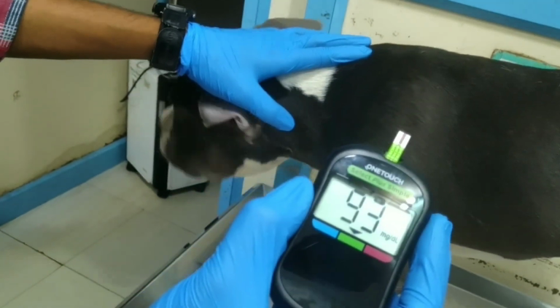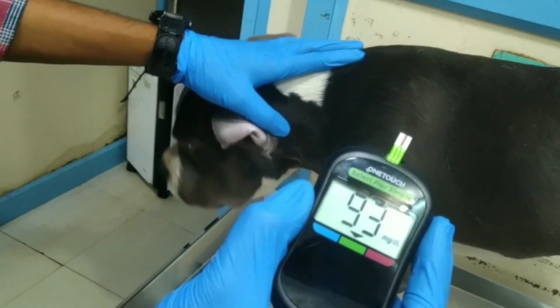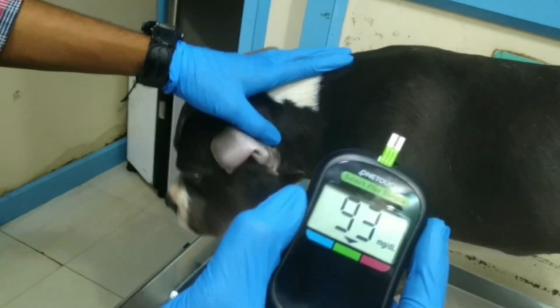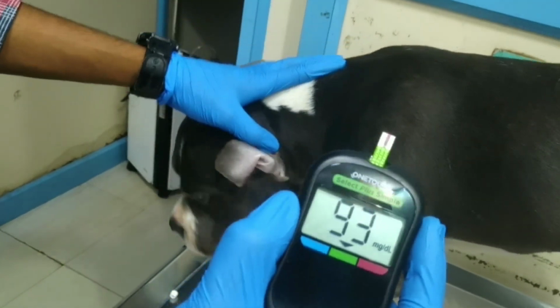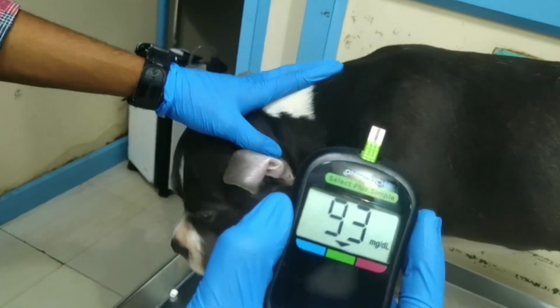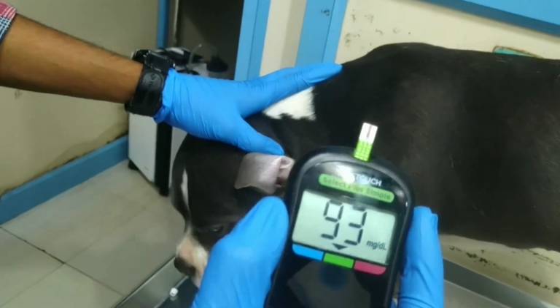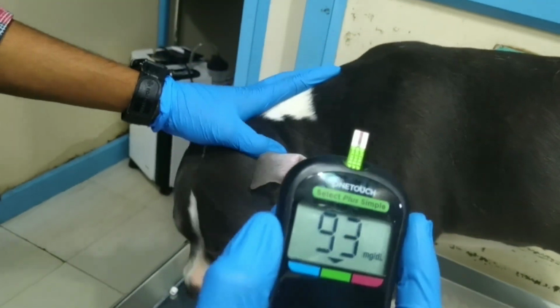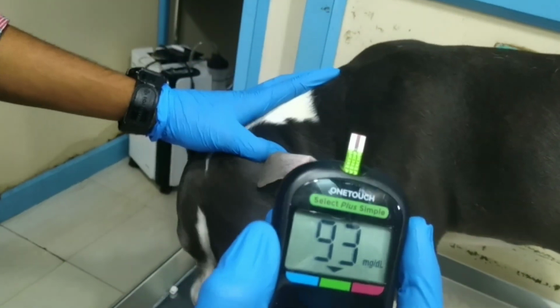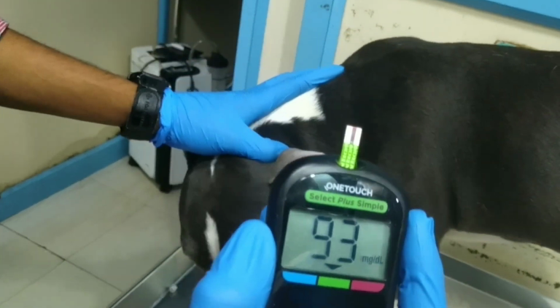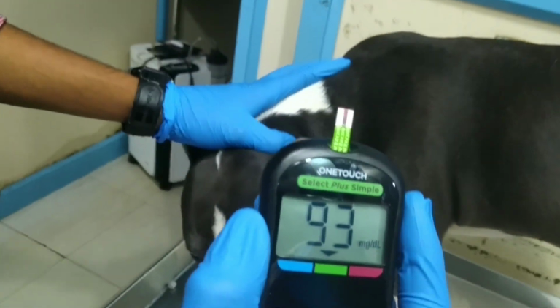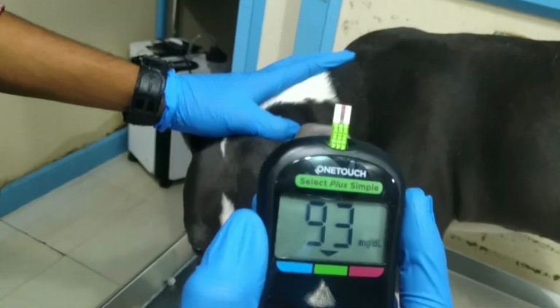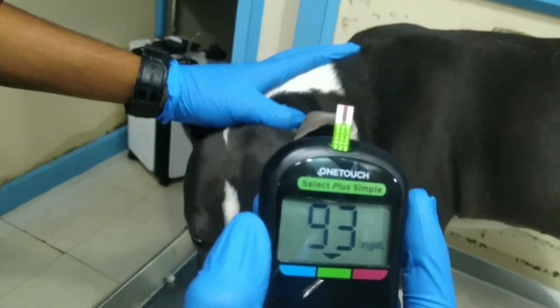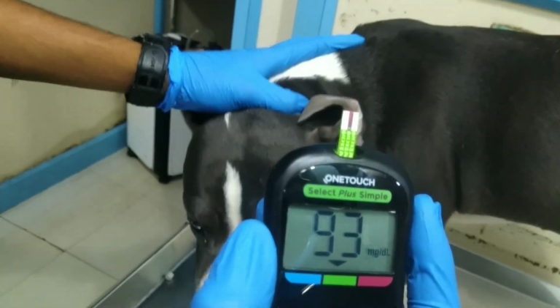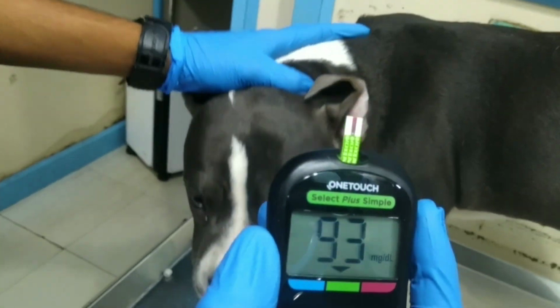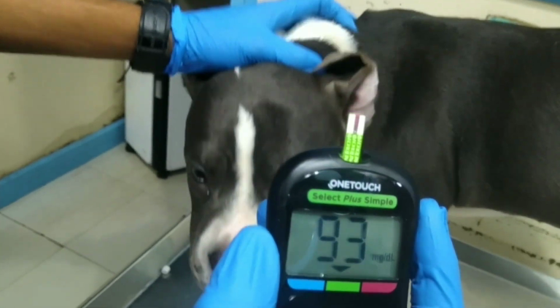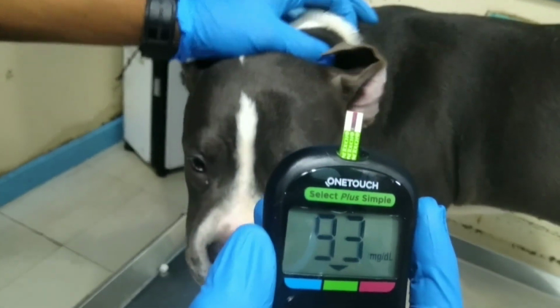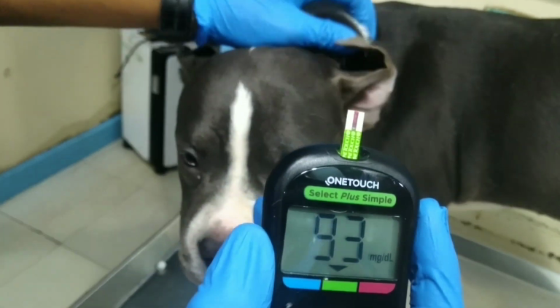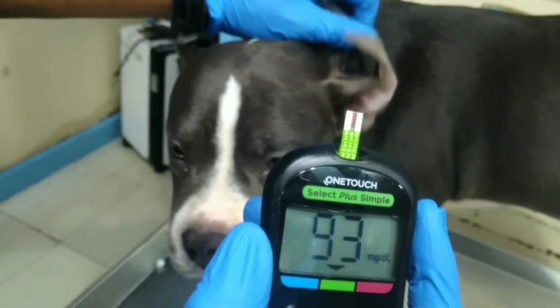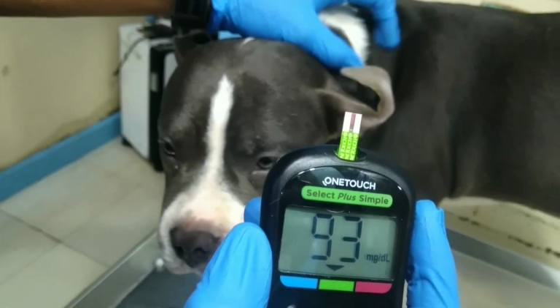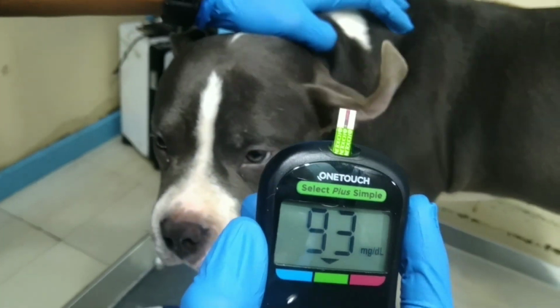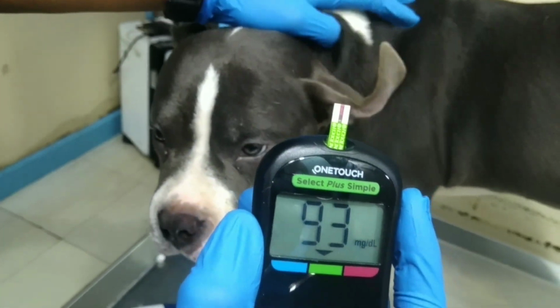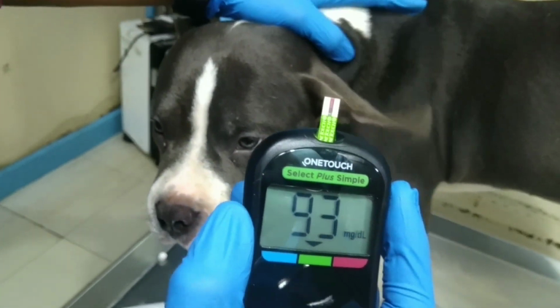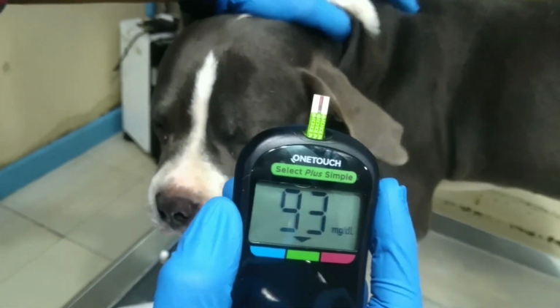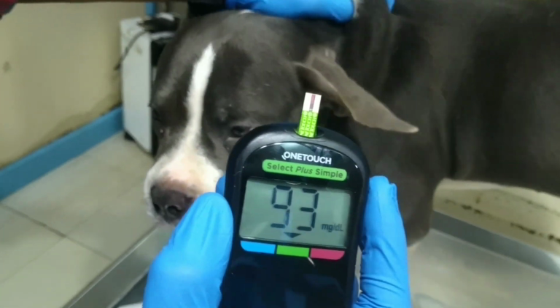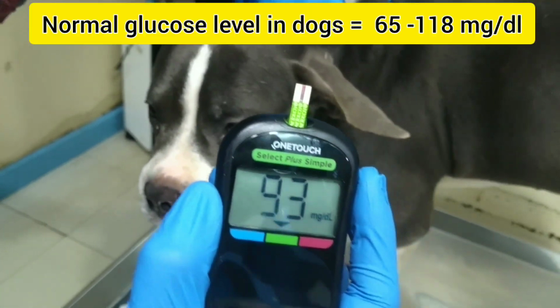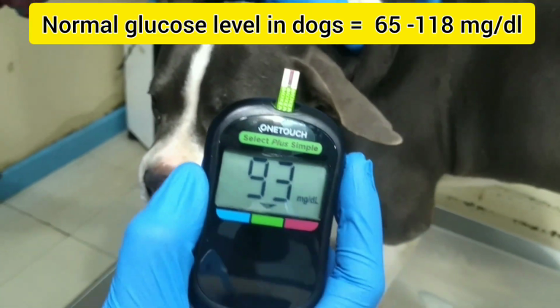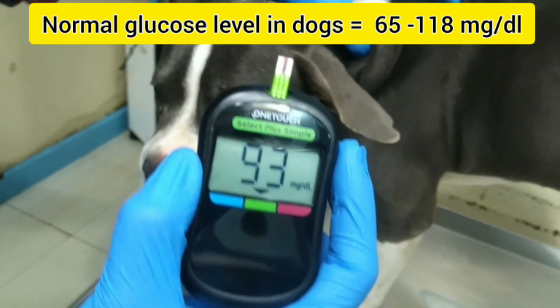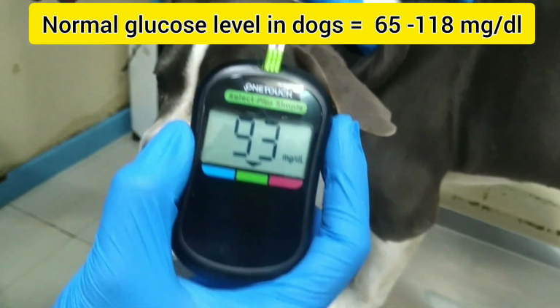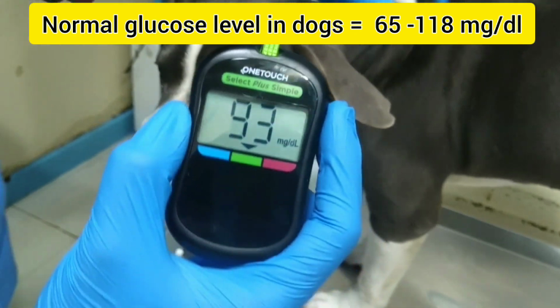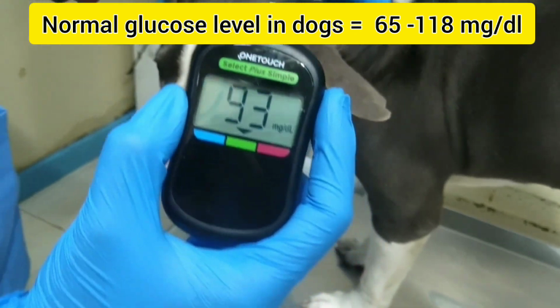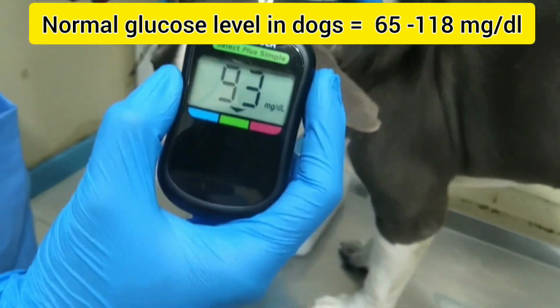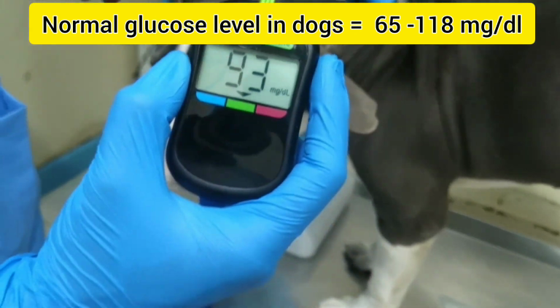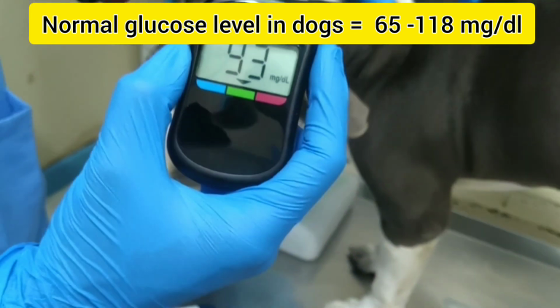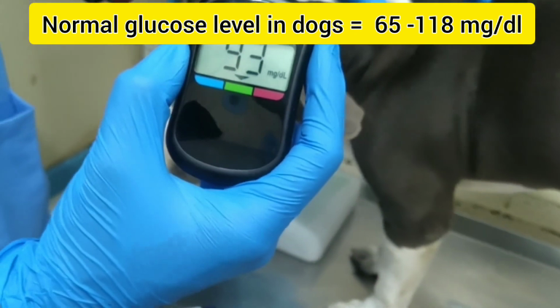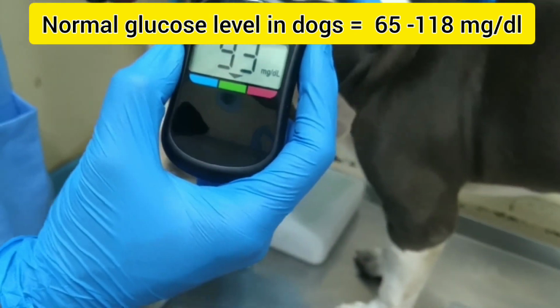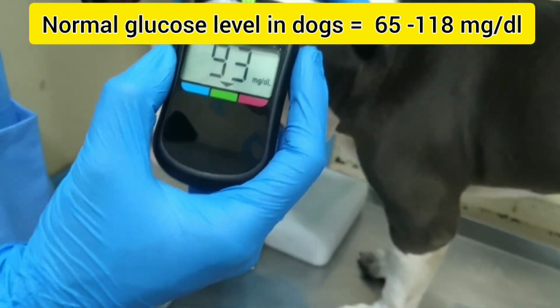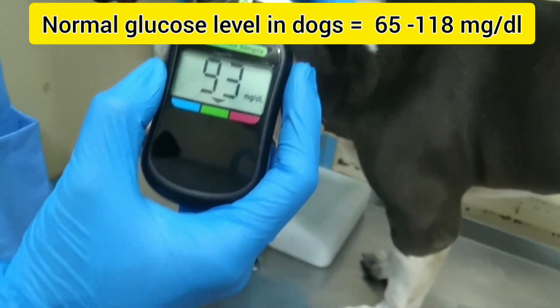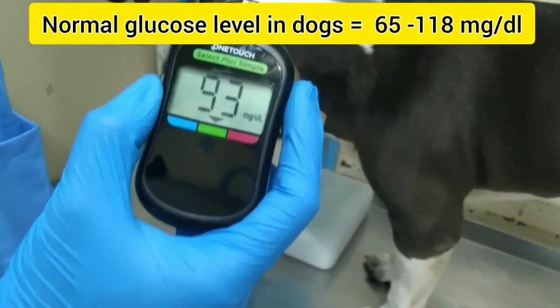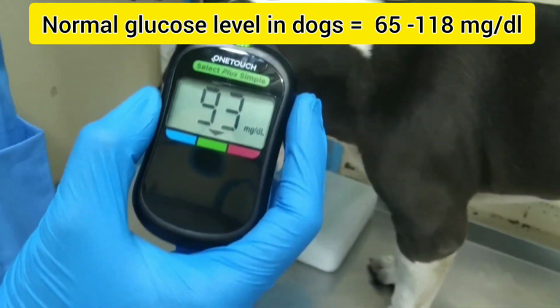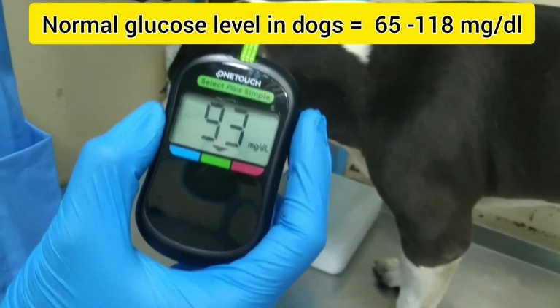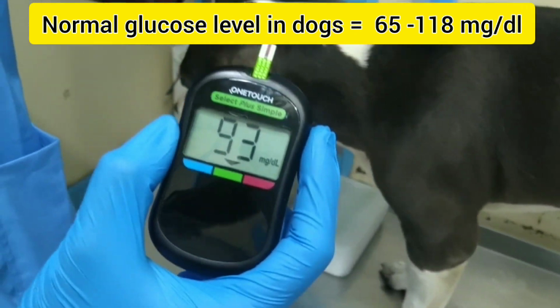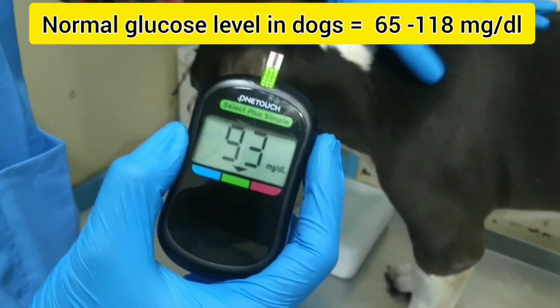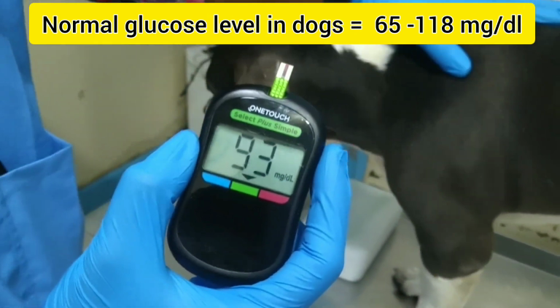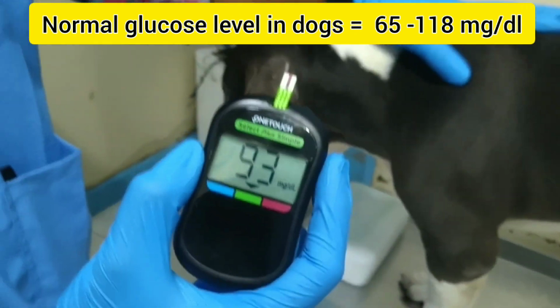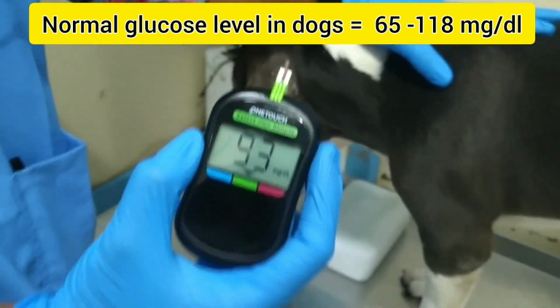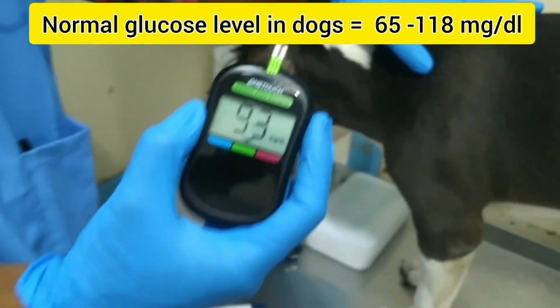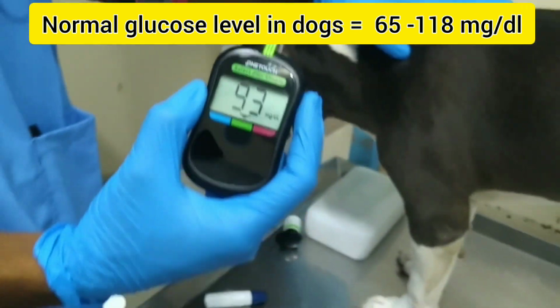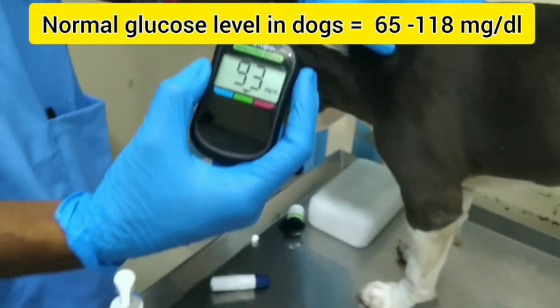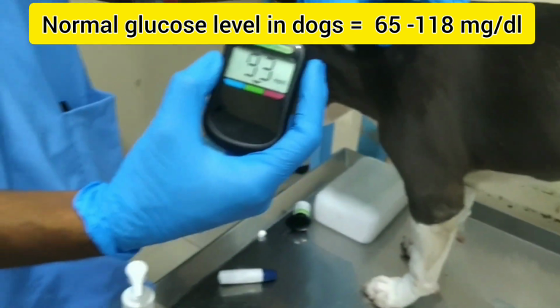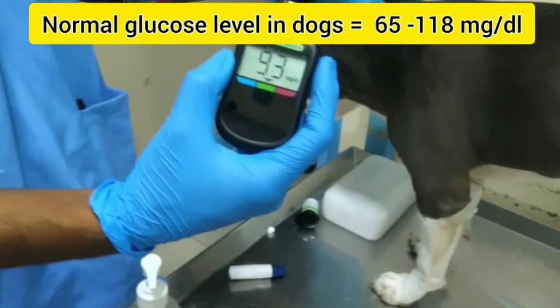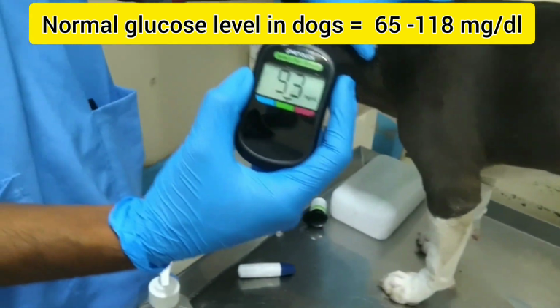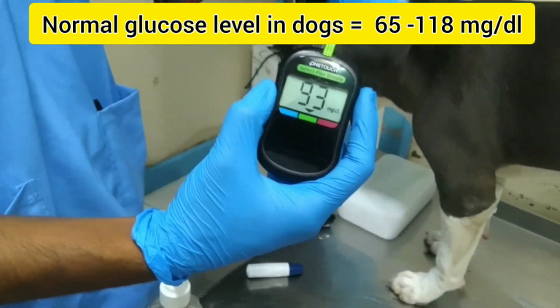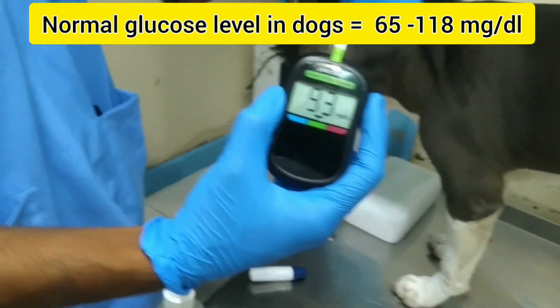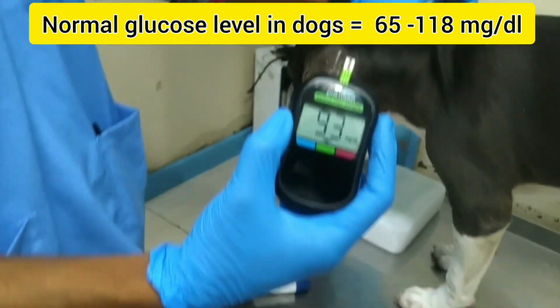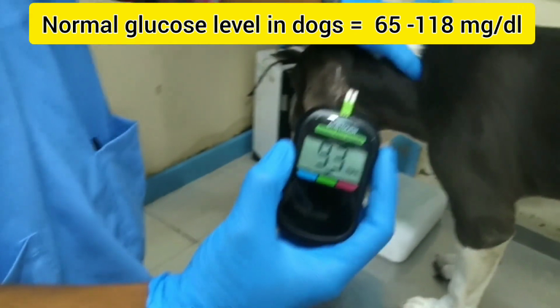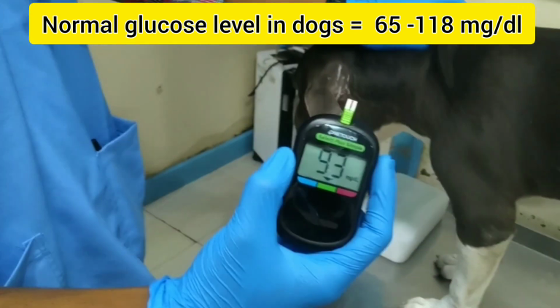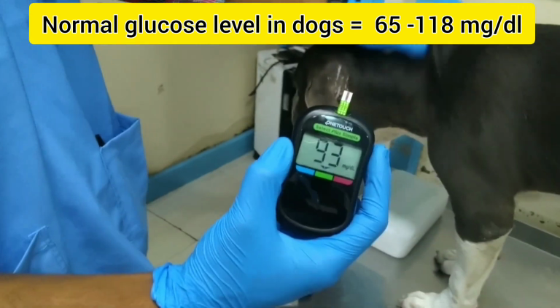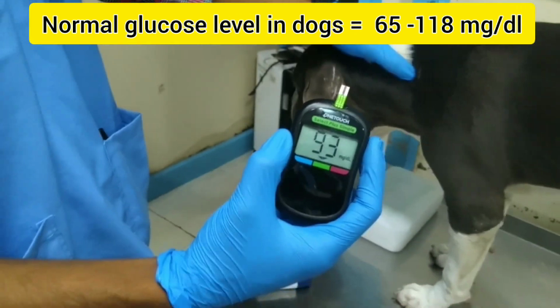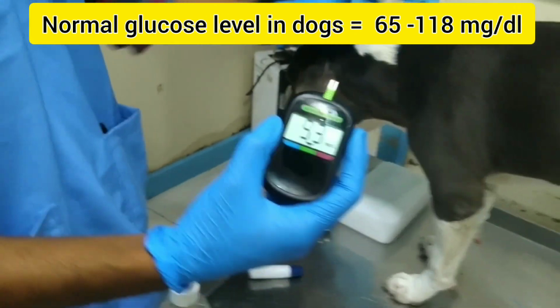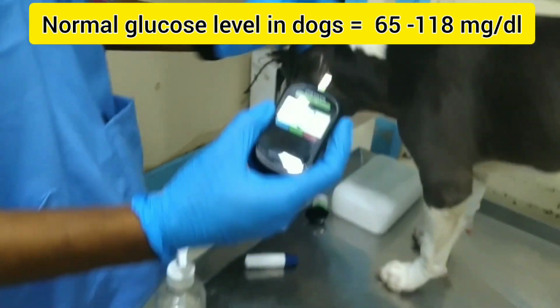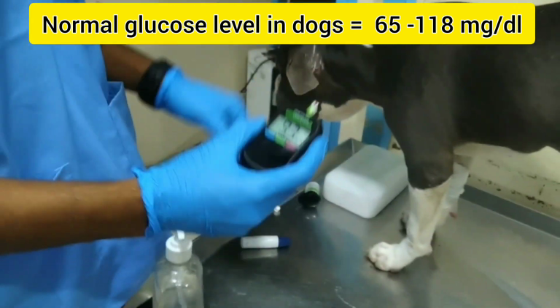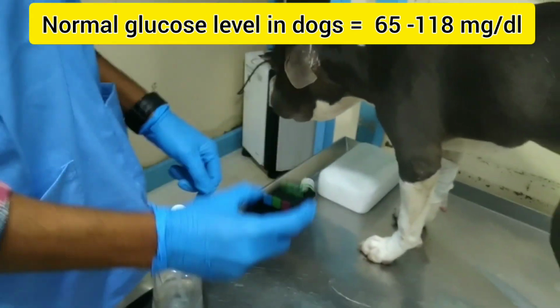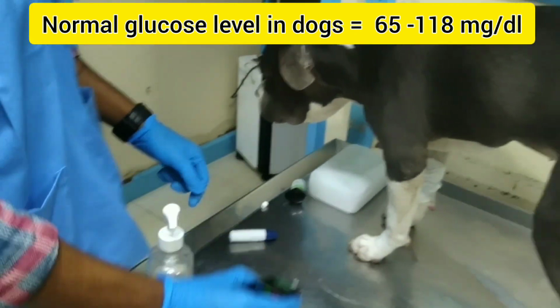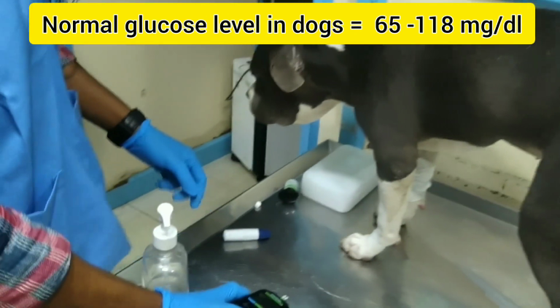The value is 93 mg per deciliter — it's a normal value. The normal blood glucose level in dogs is 65 to 118 mg per deciliter.